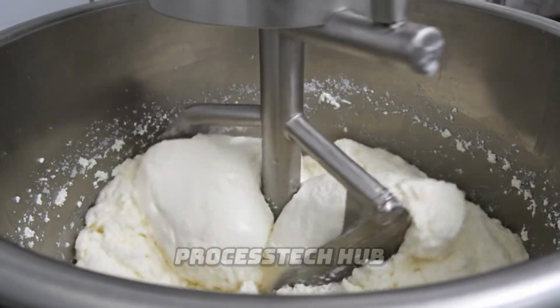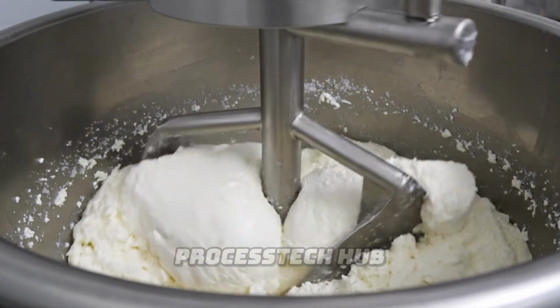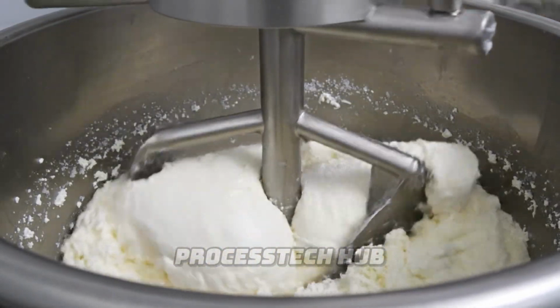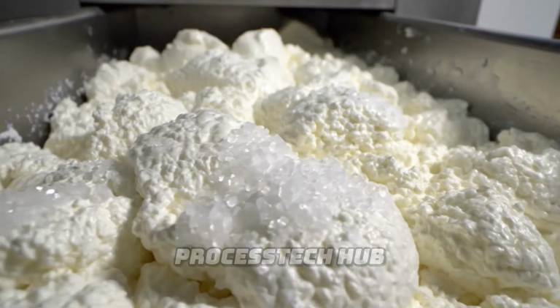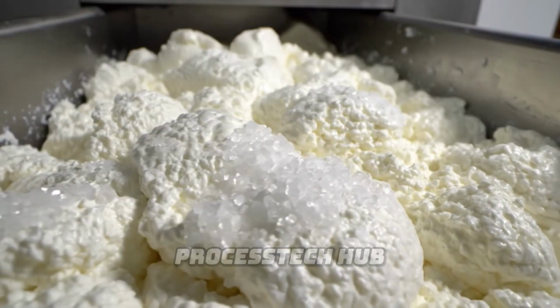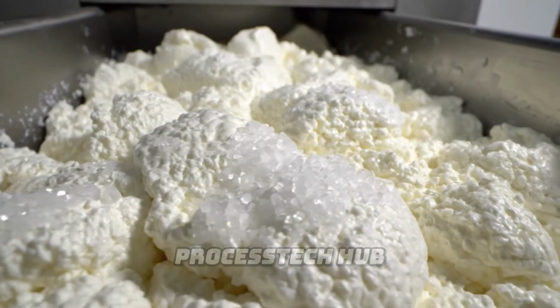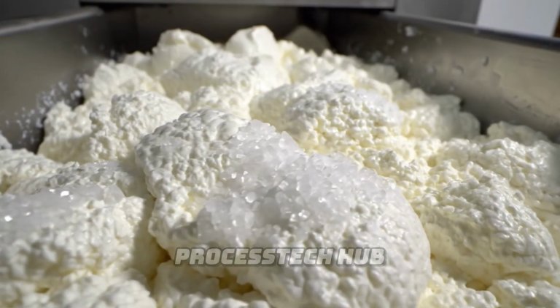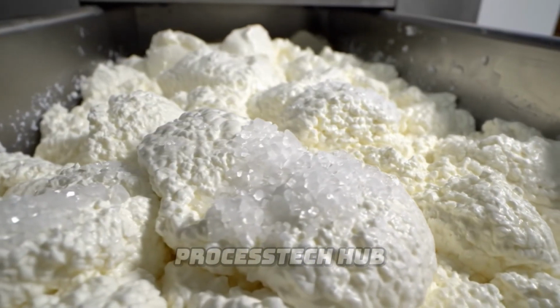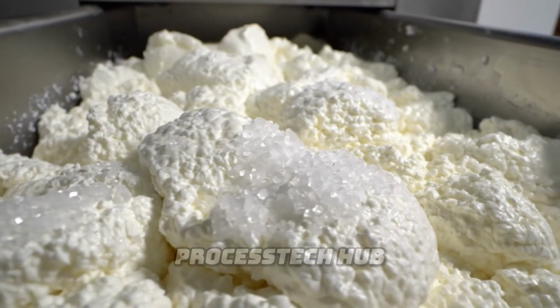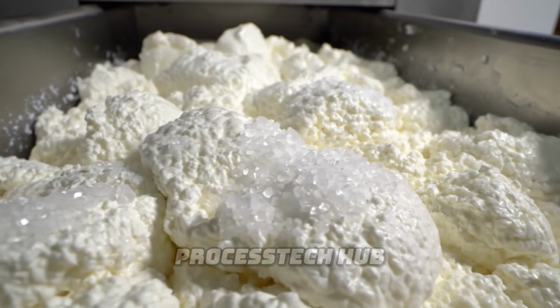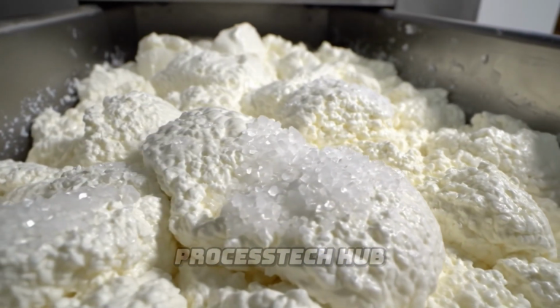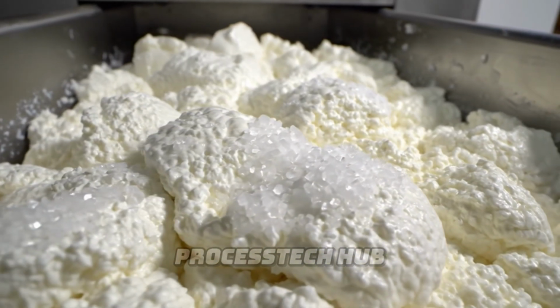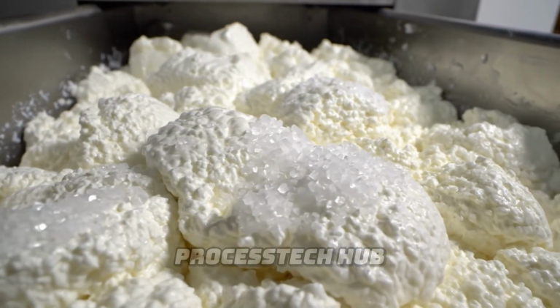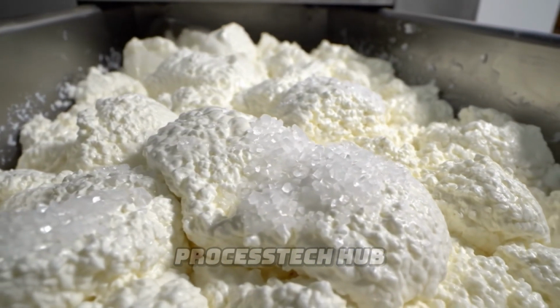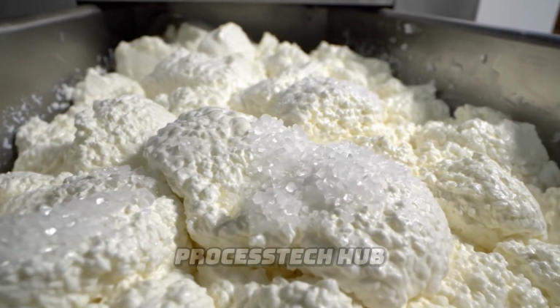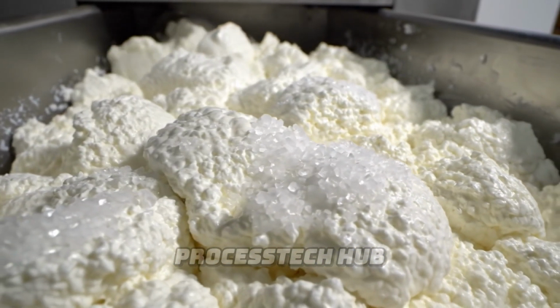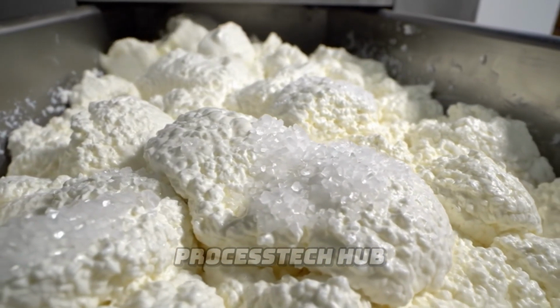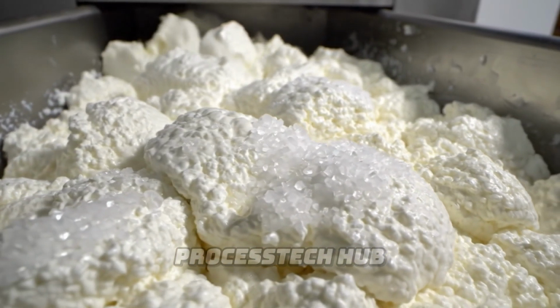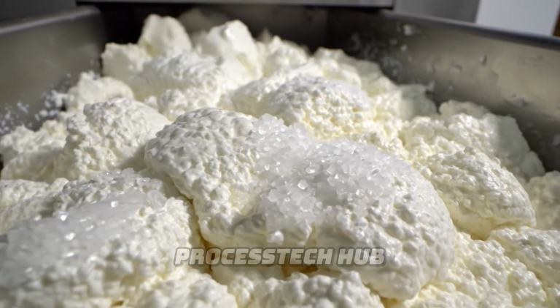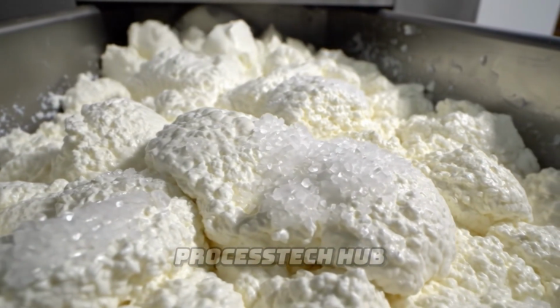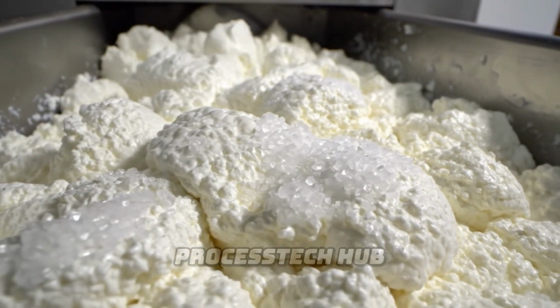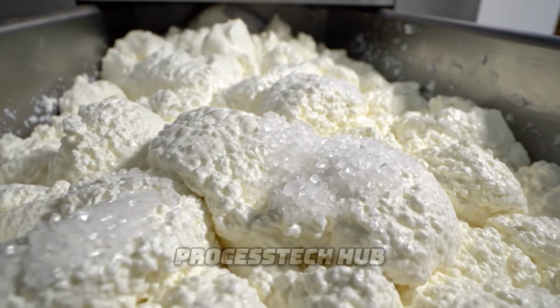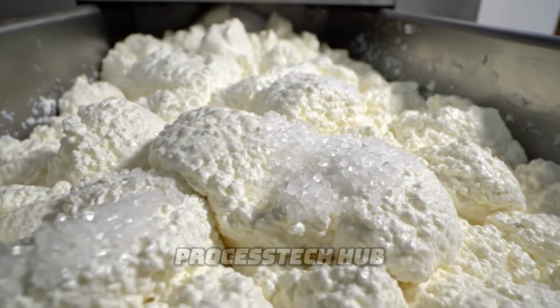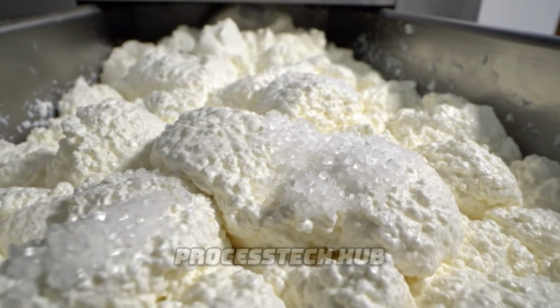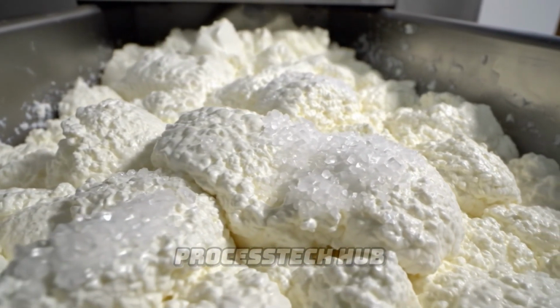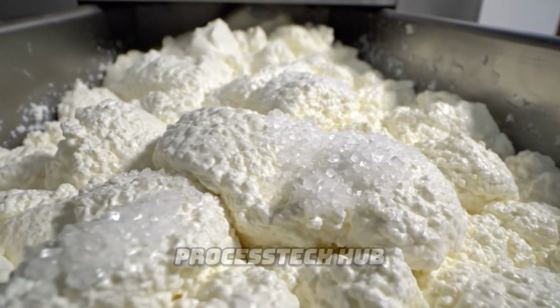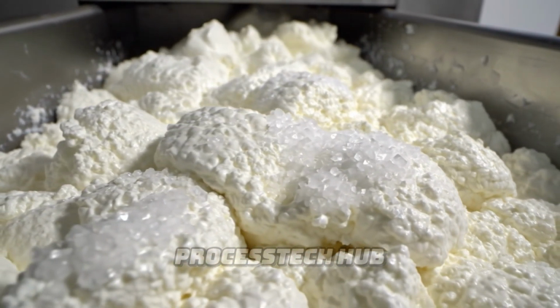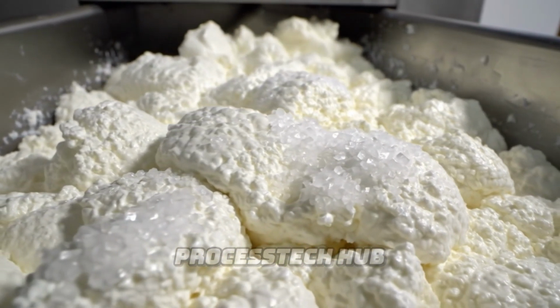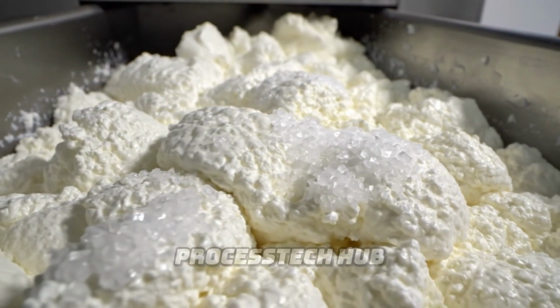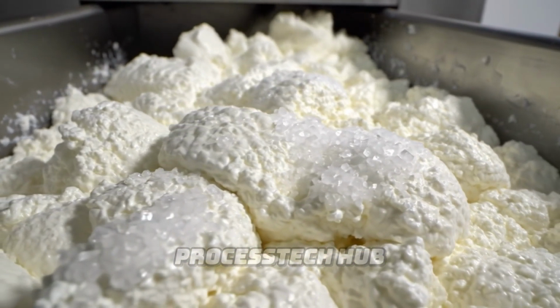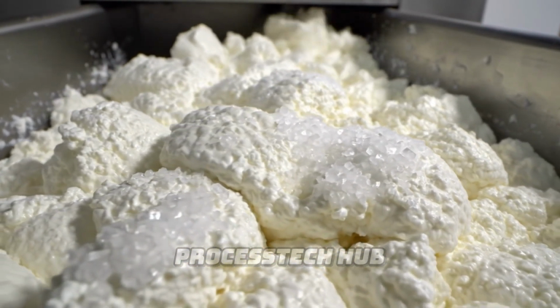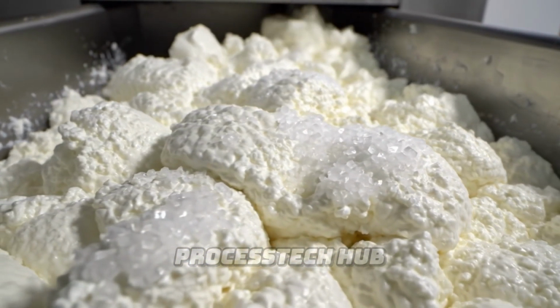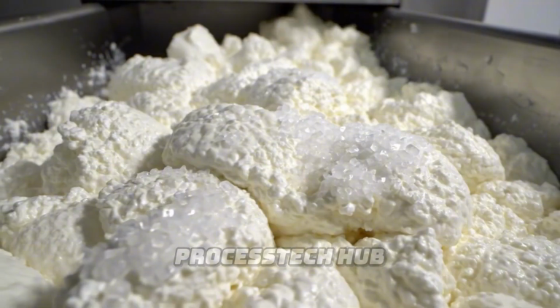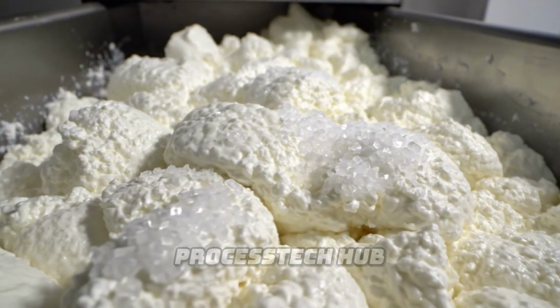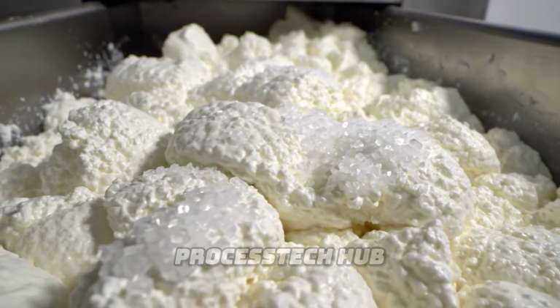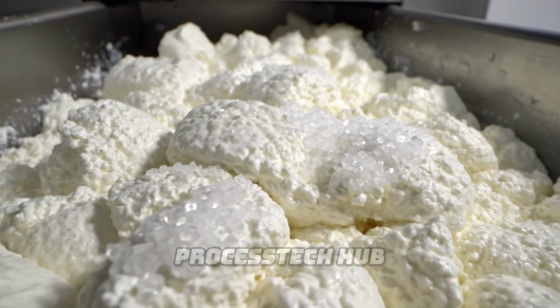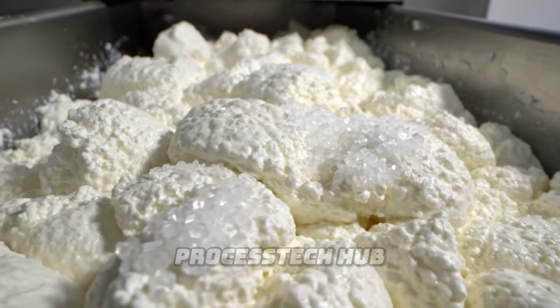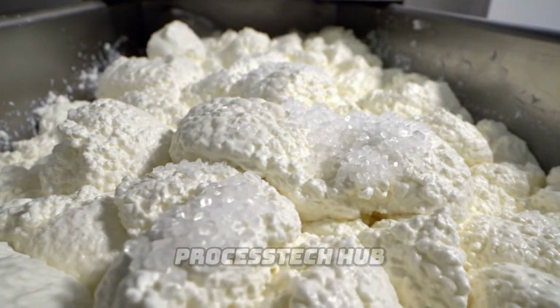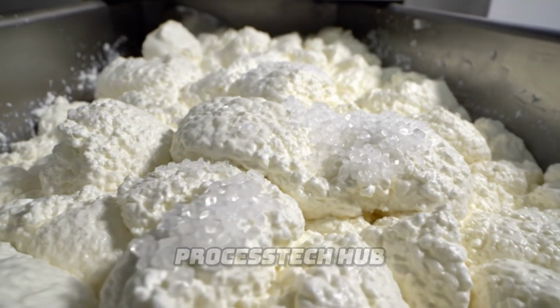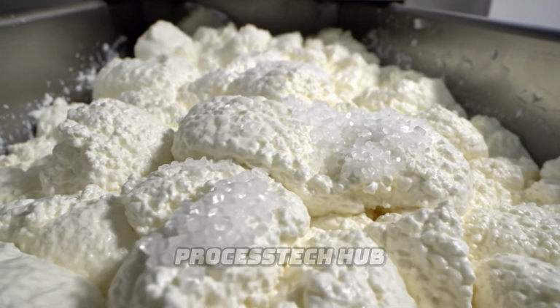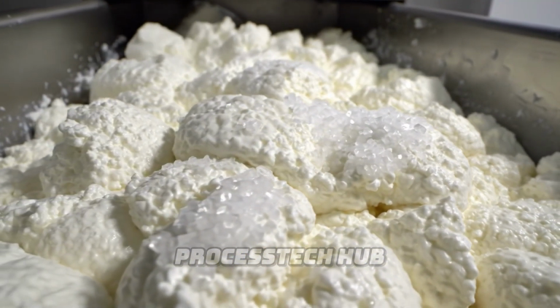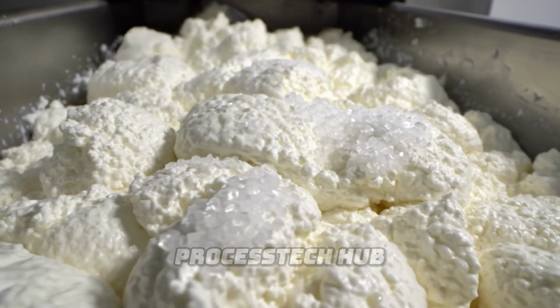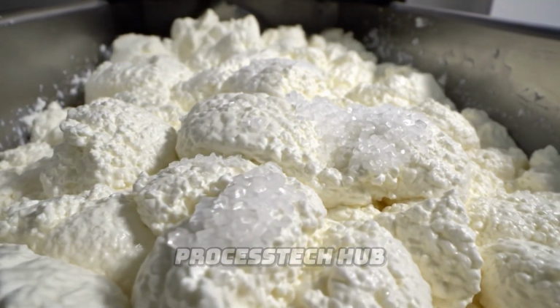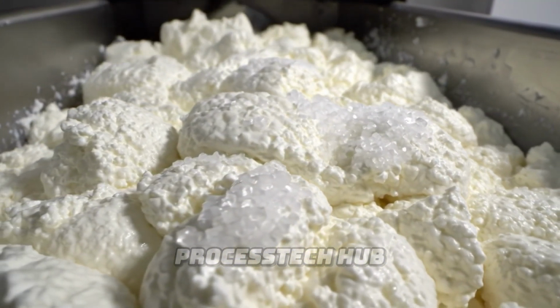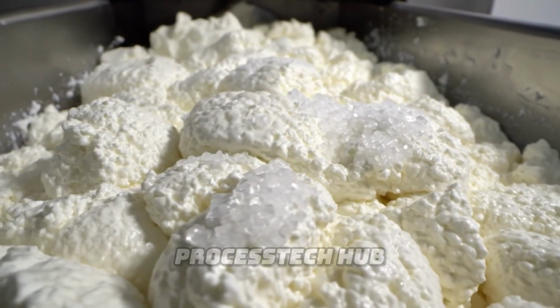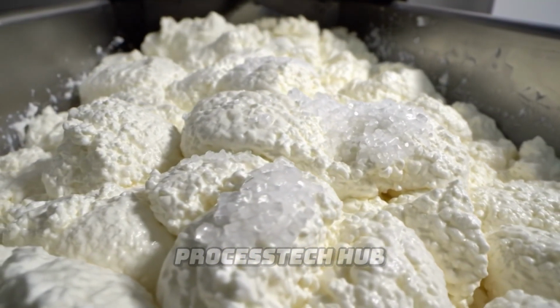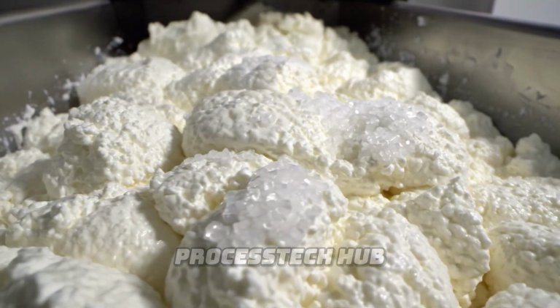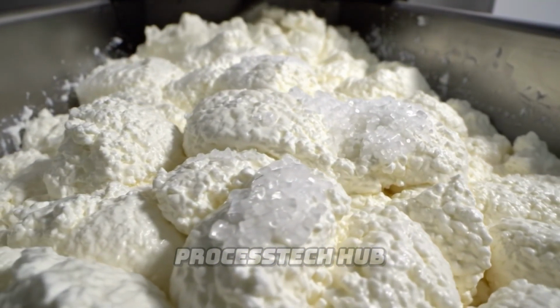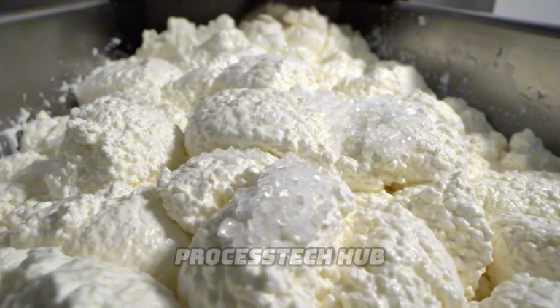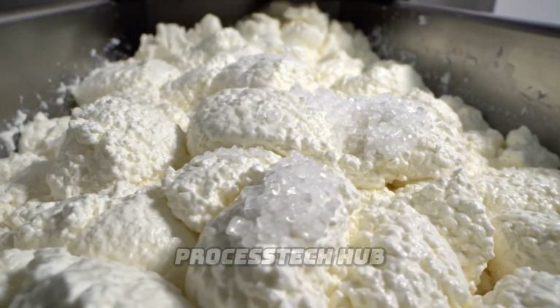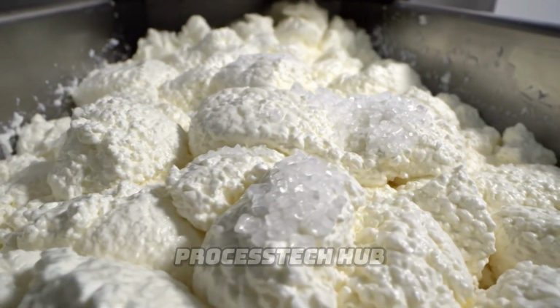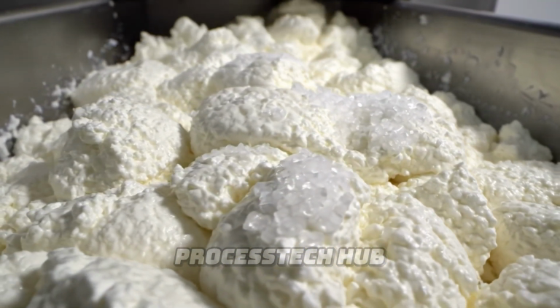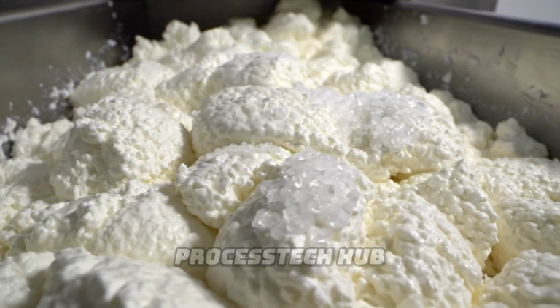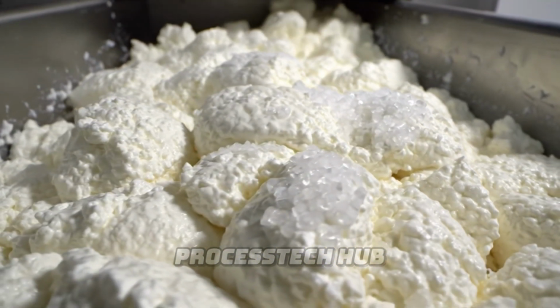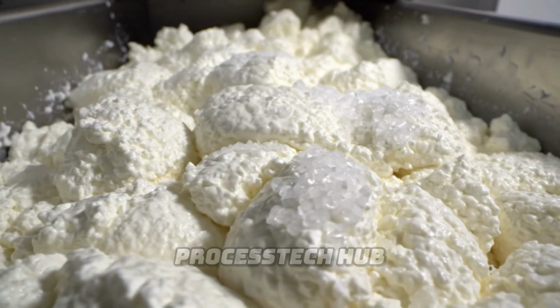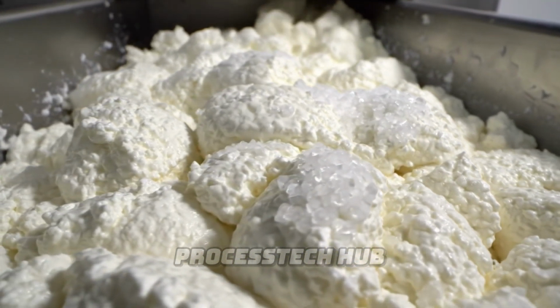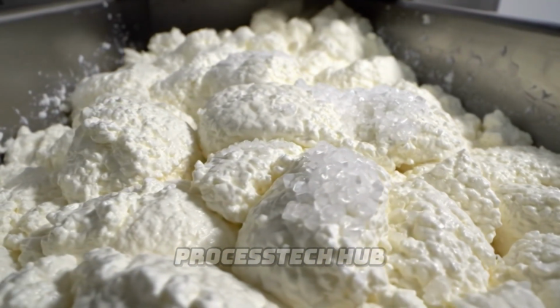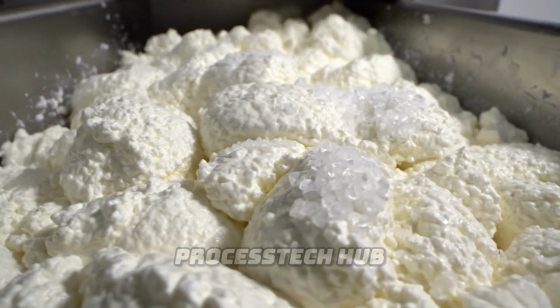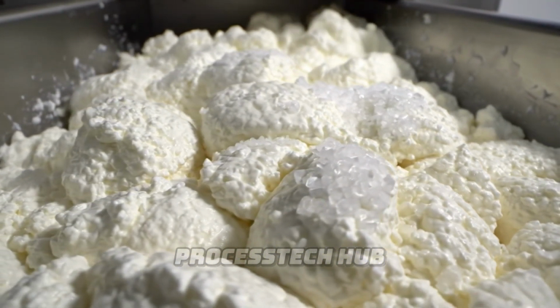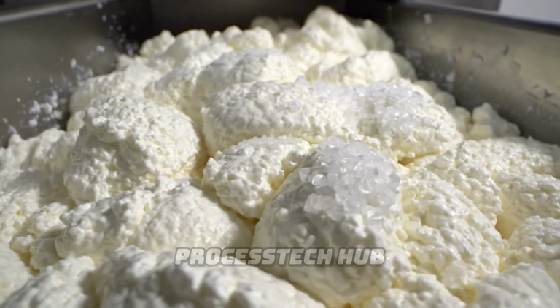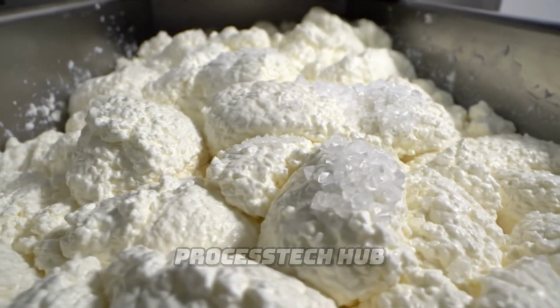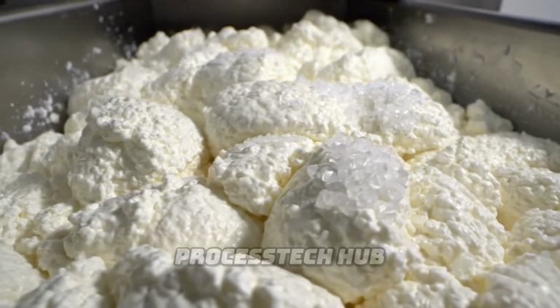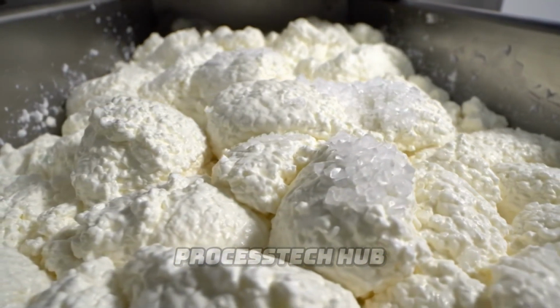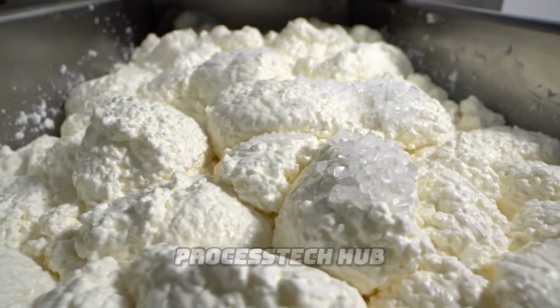Inside the mixer, the fresh curds are delicately tumbled with coarse sea salt — a crucial step for flavor and preservation.